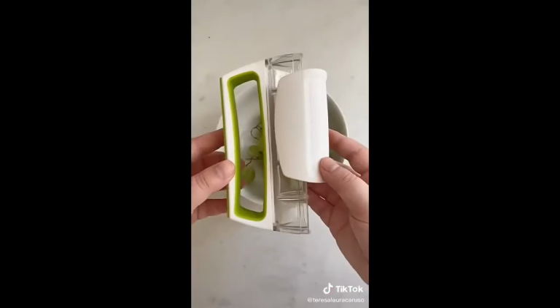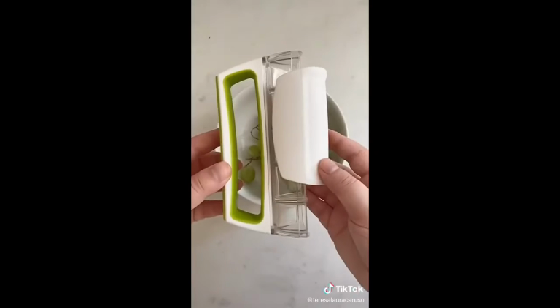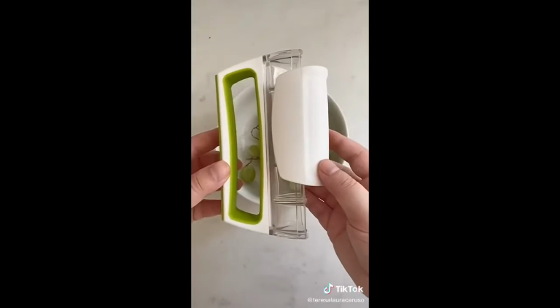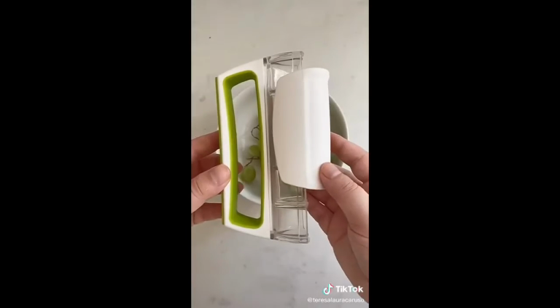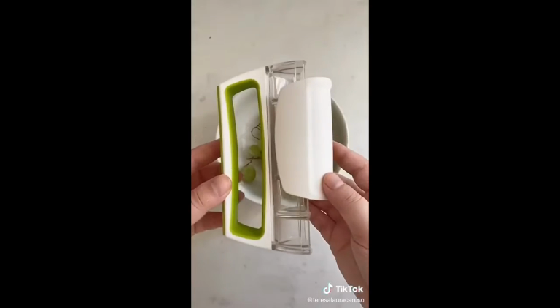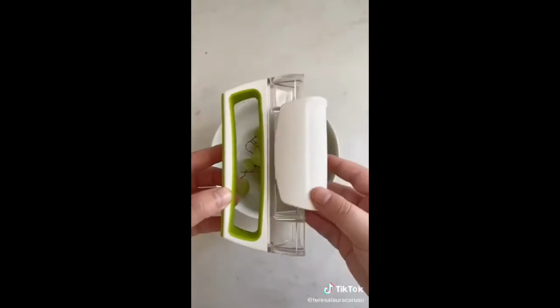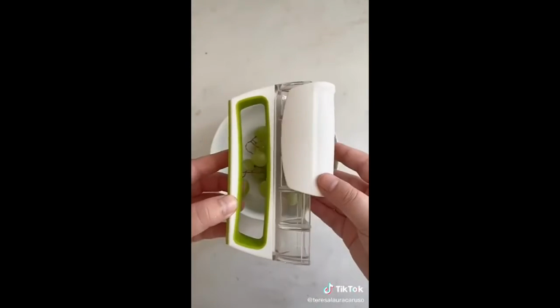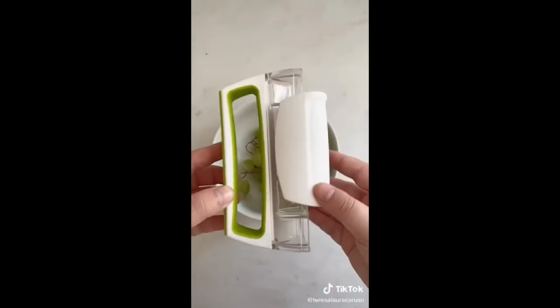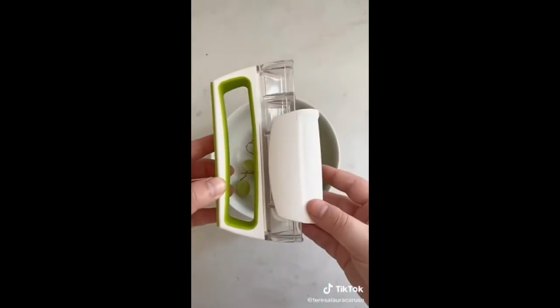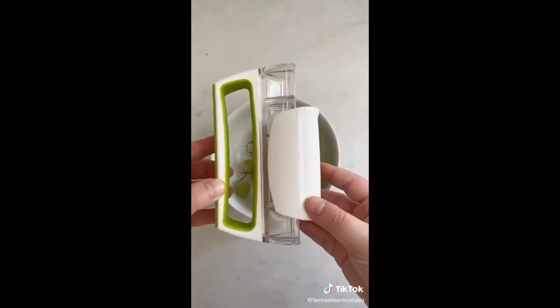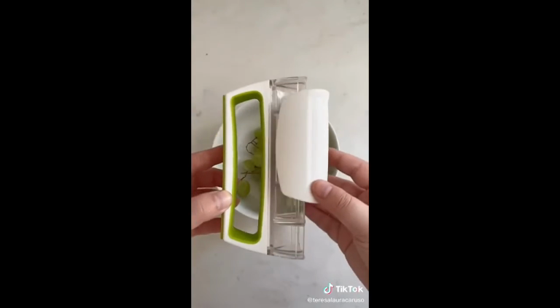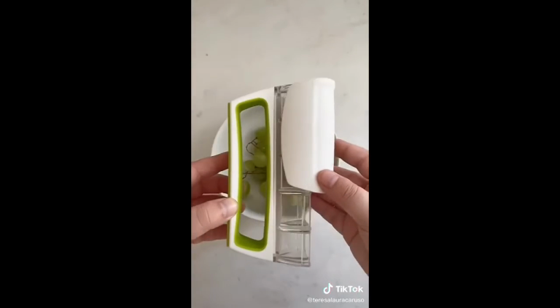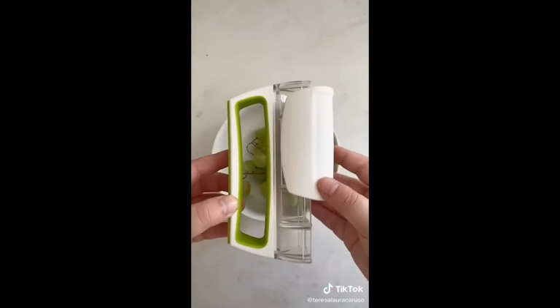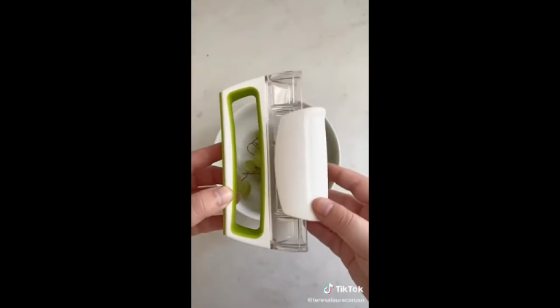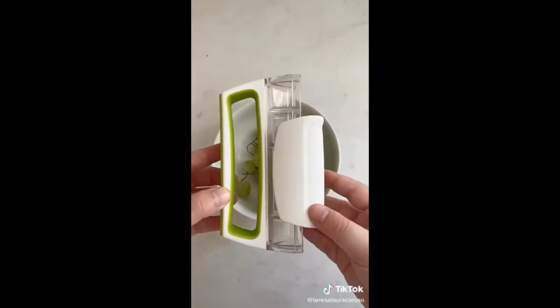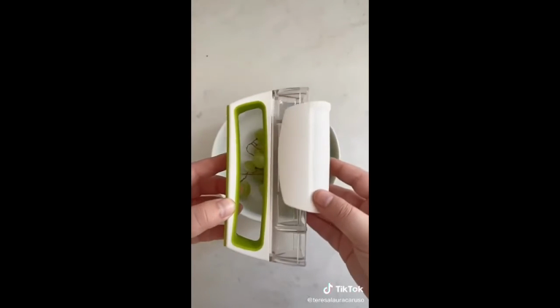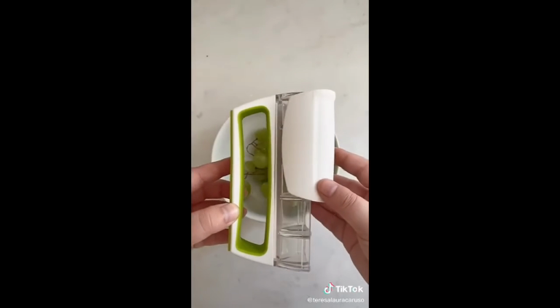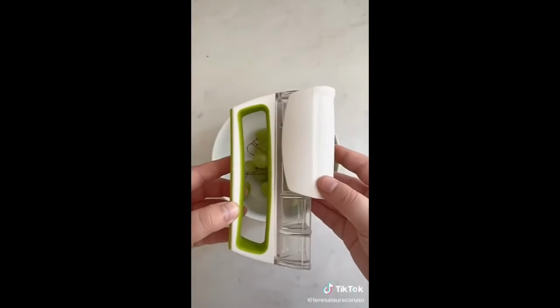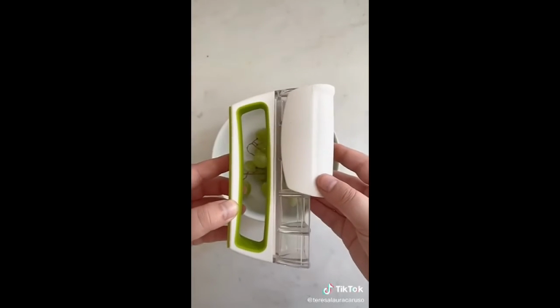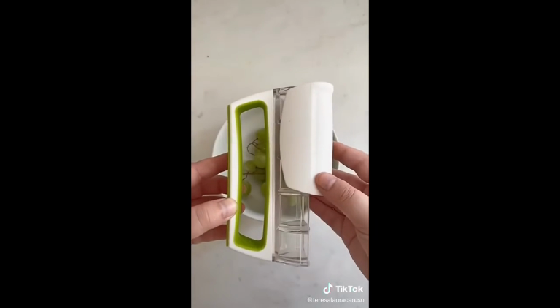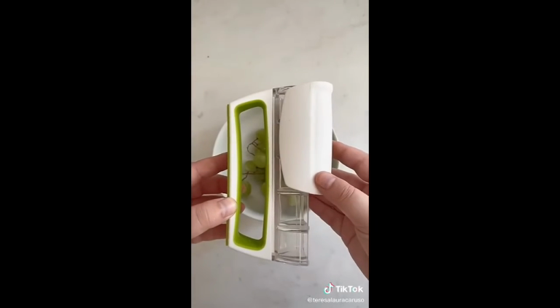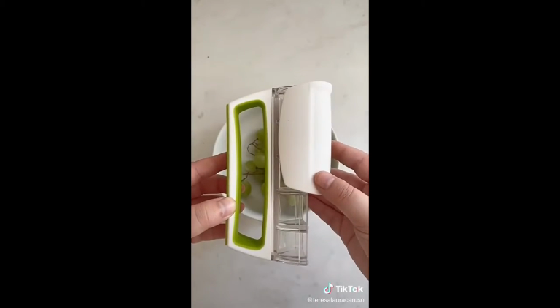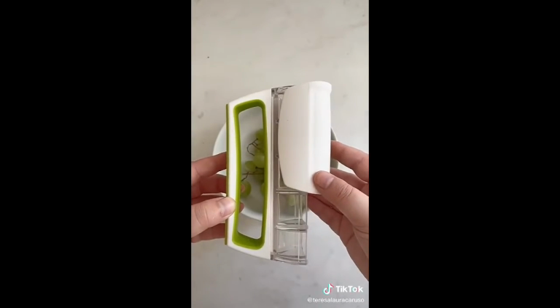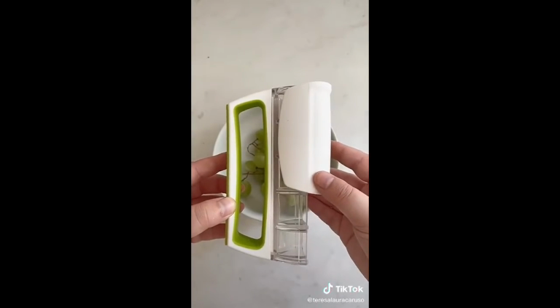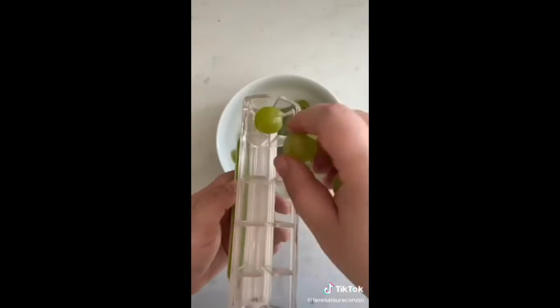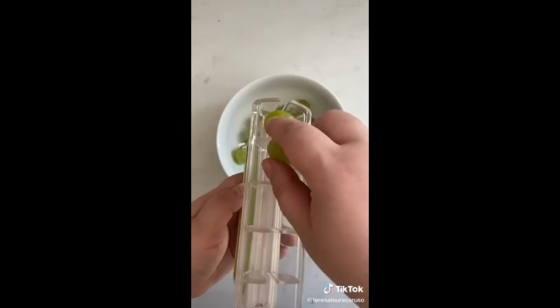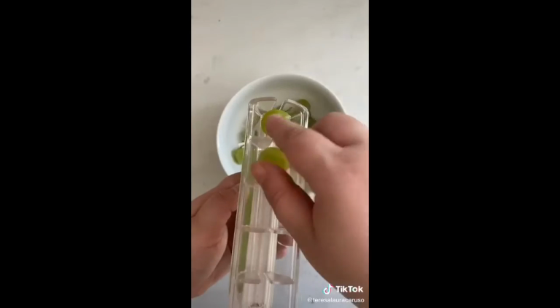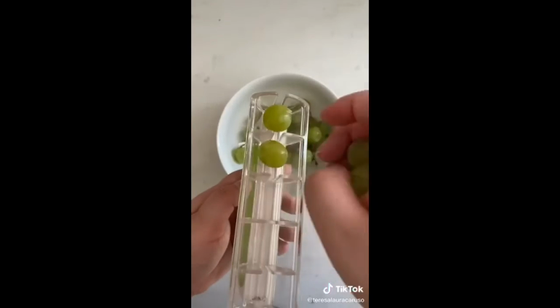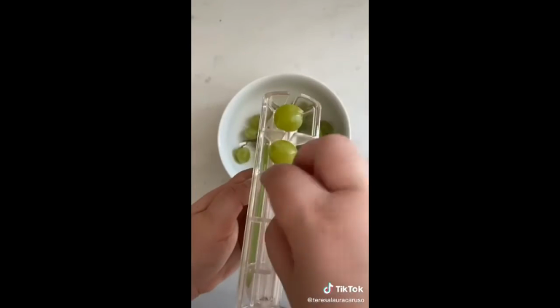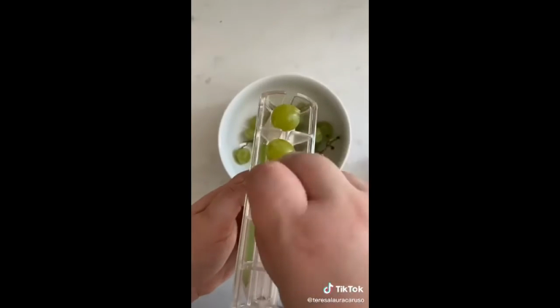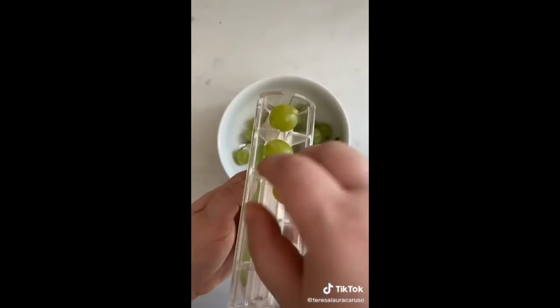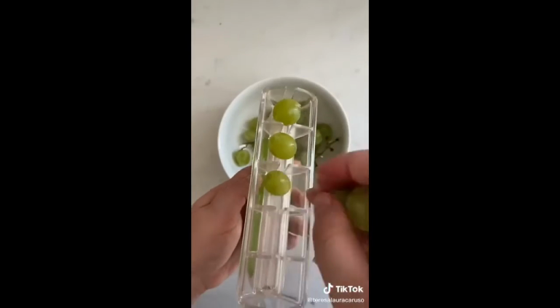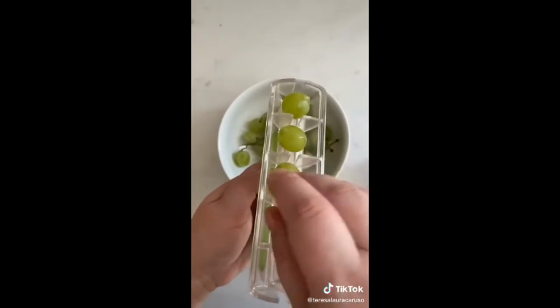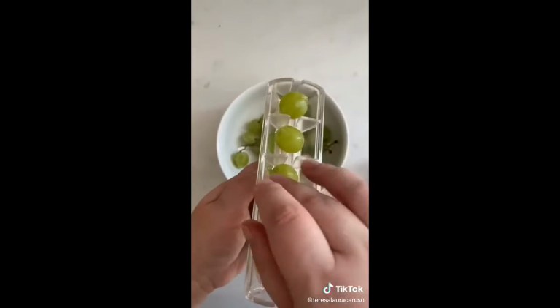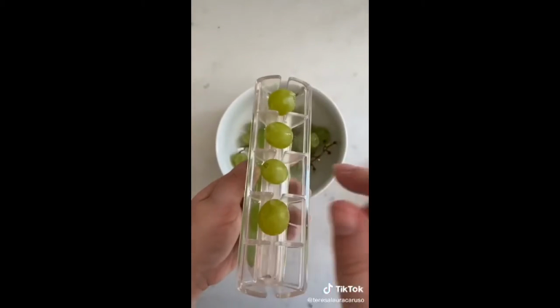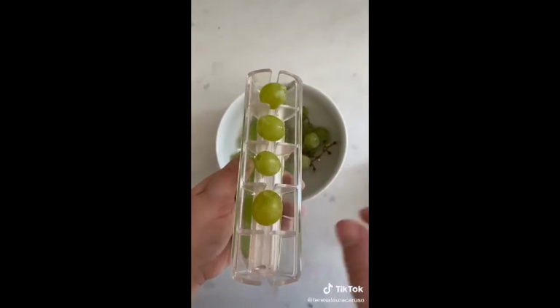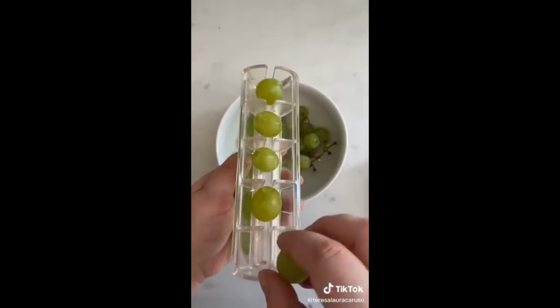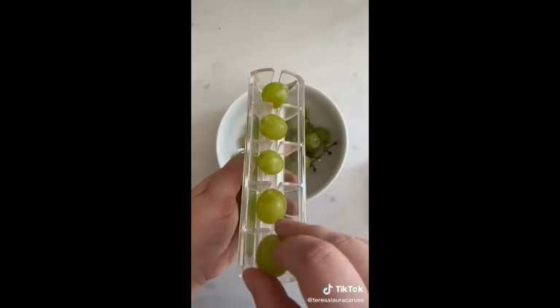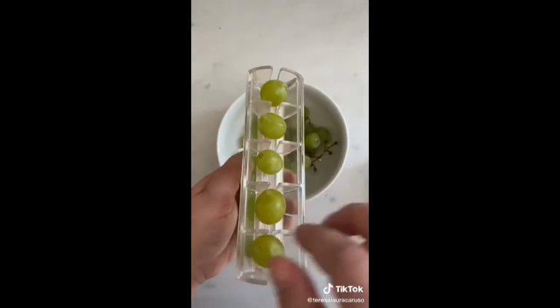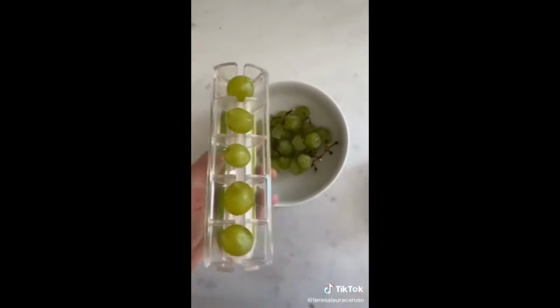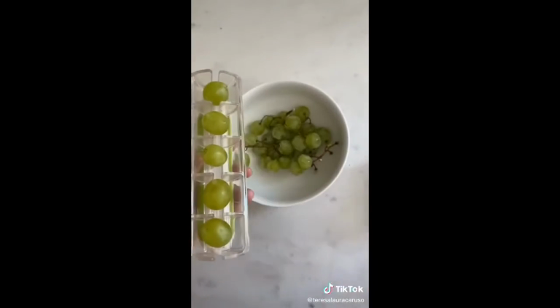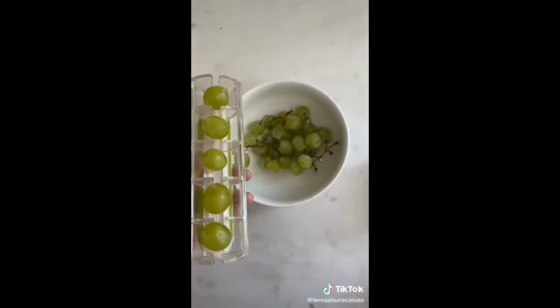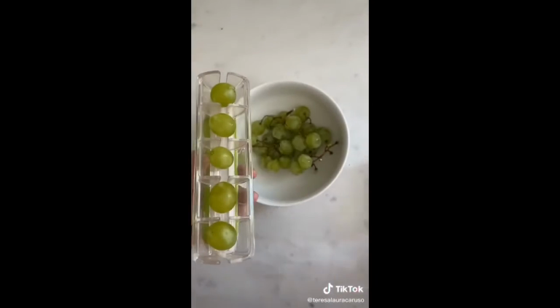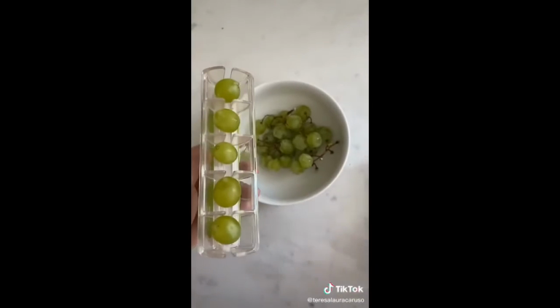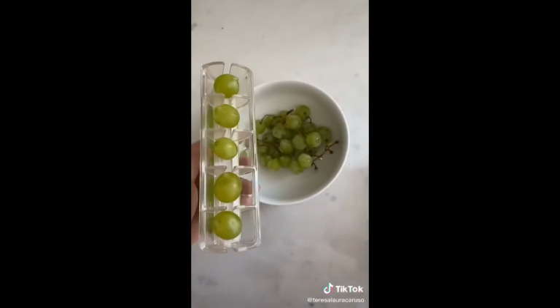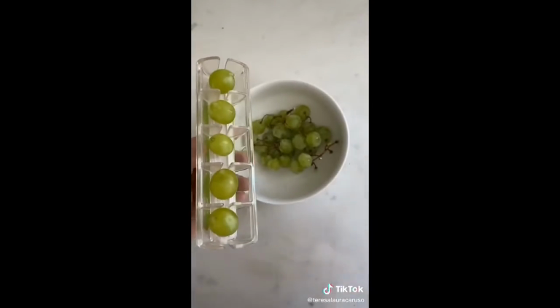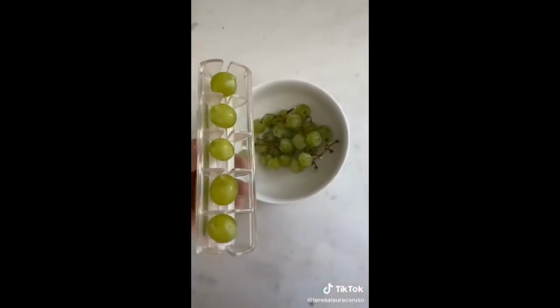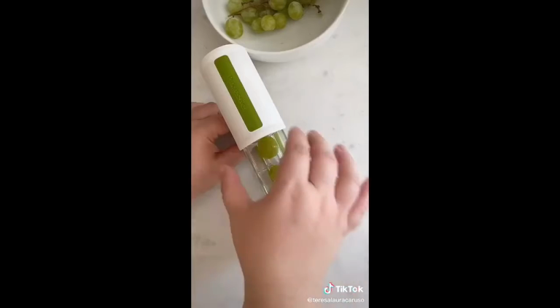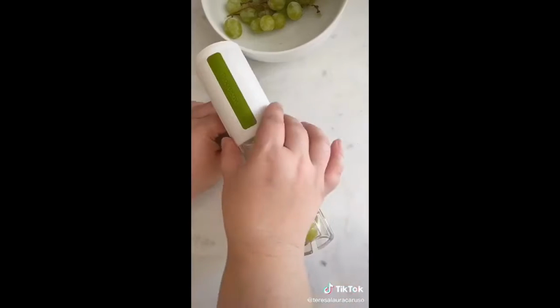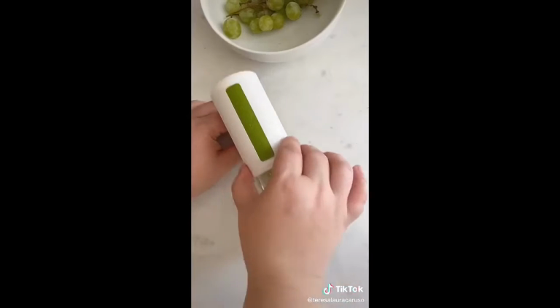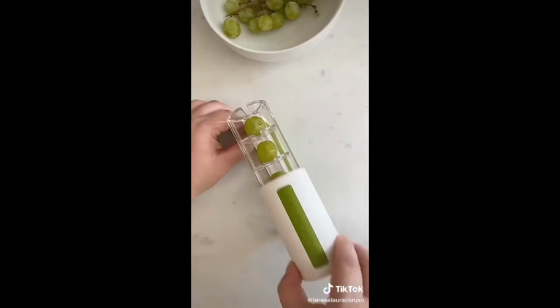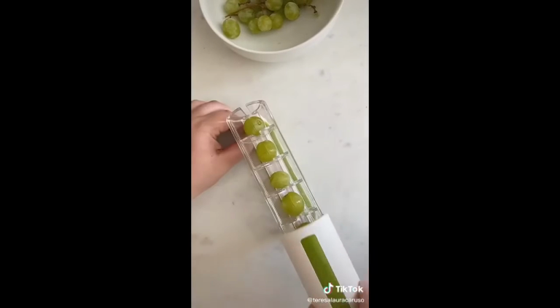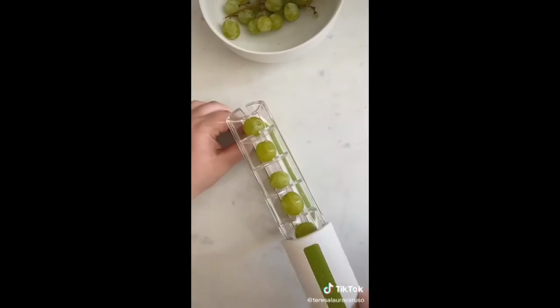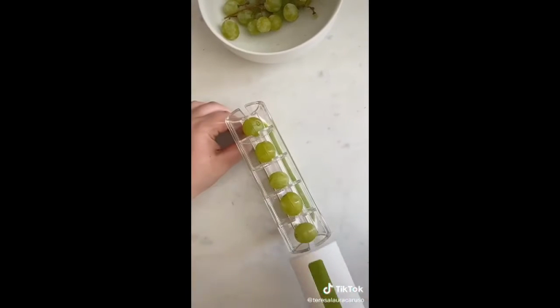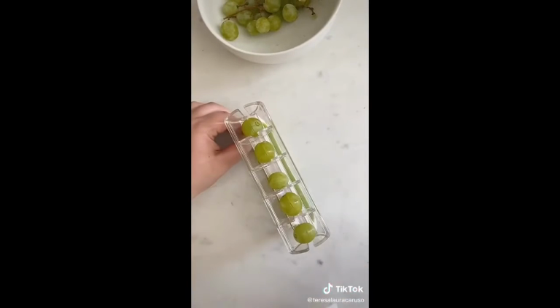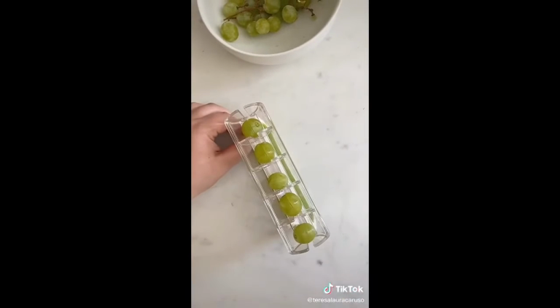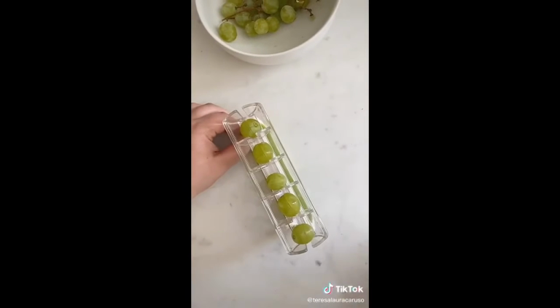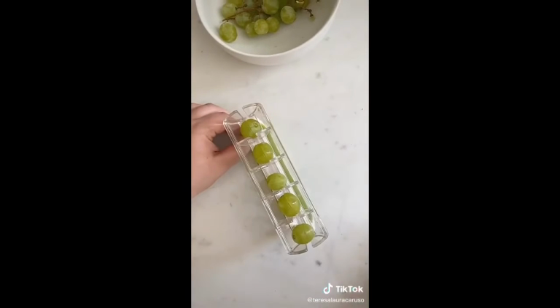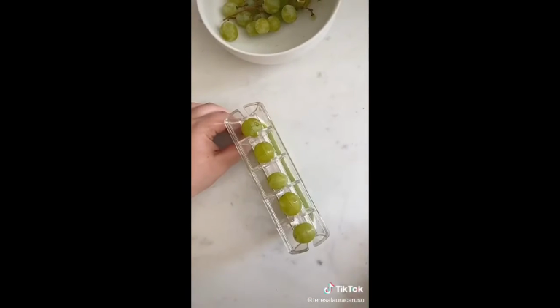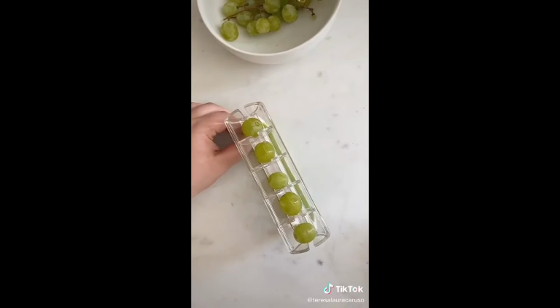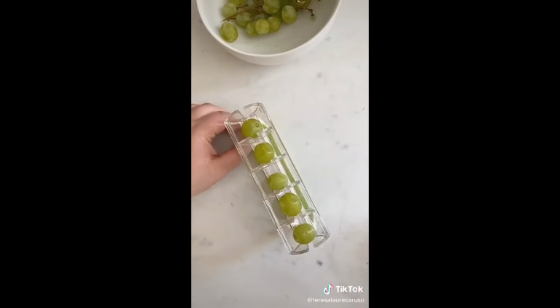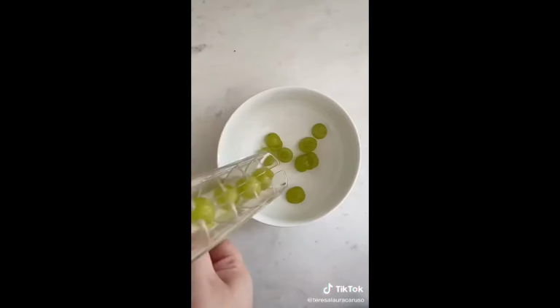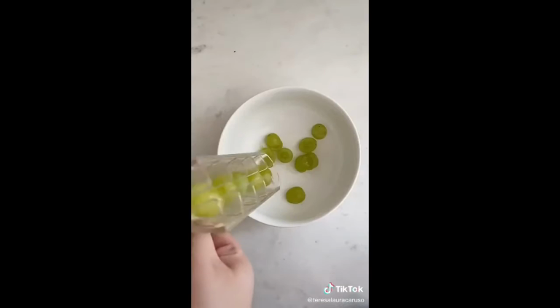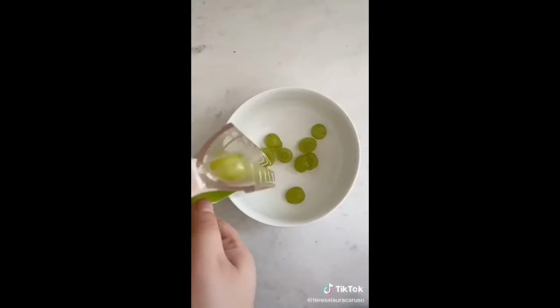Last up is this tool for slicing things like grapes and small tomatoes. Place the grapes or tomatoes inside, slide it, and then everything is cut in half.